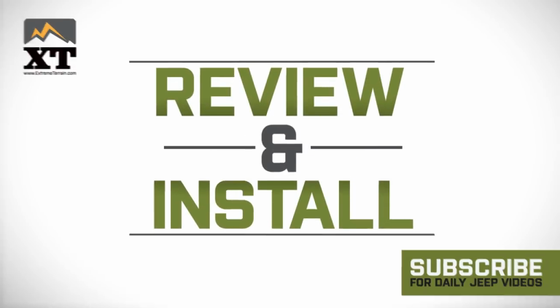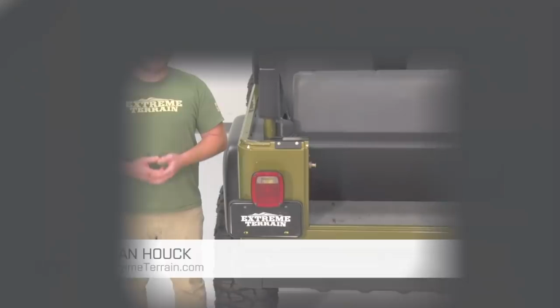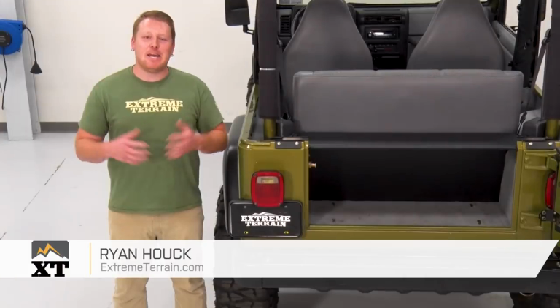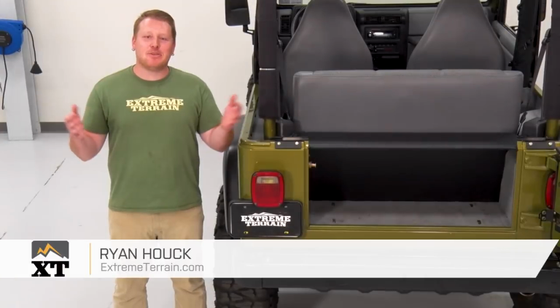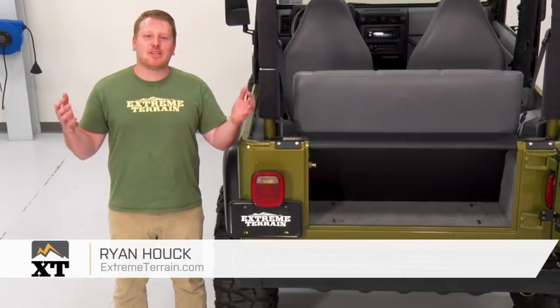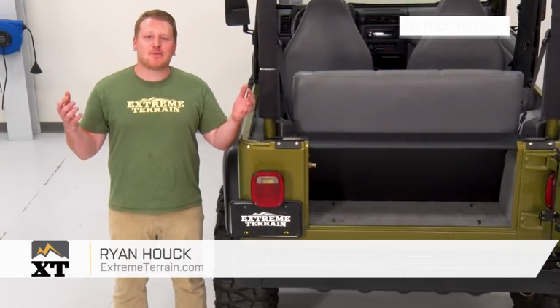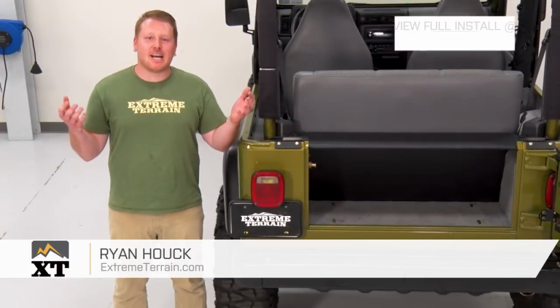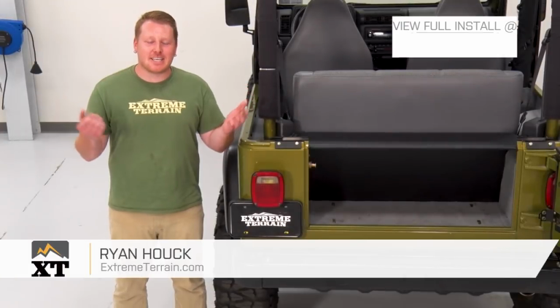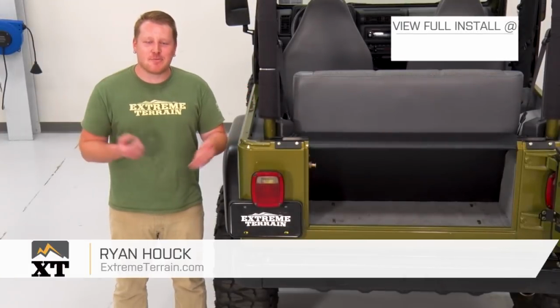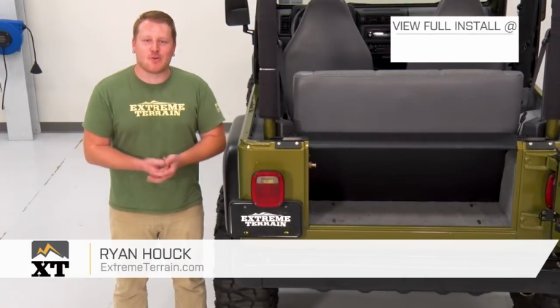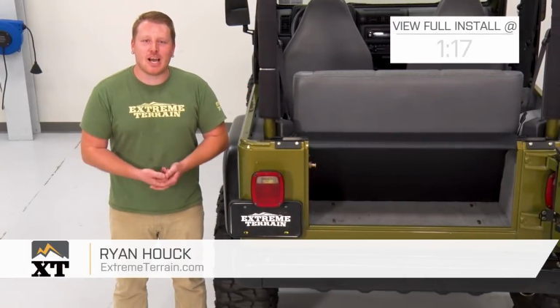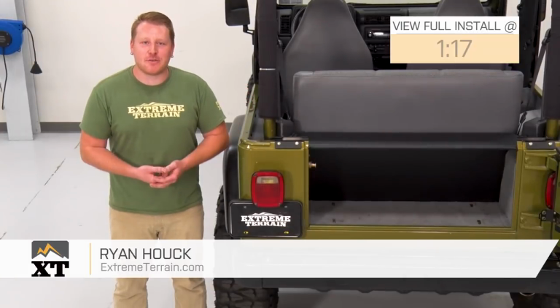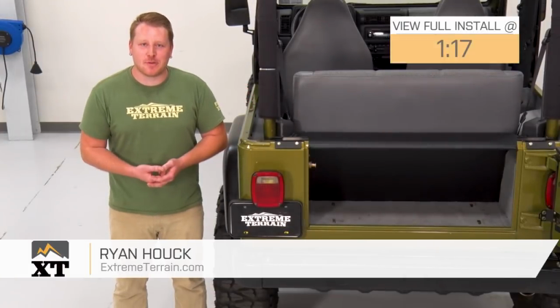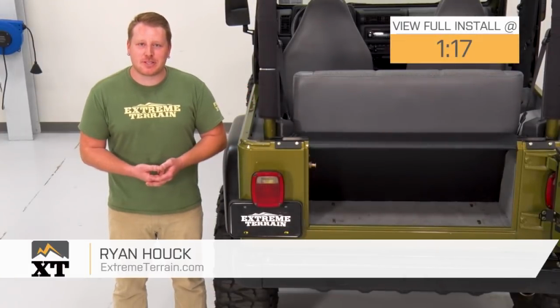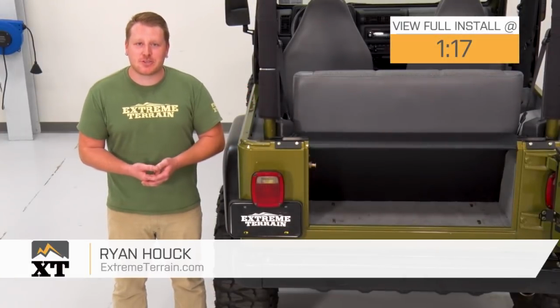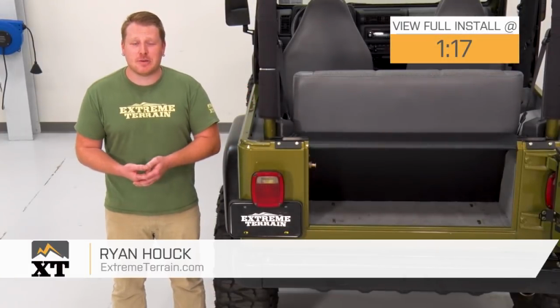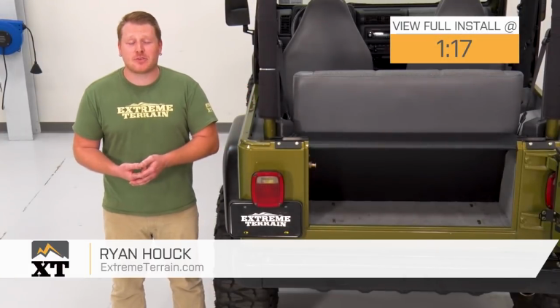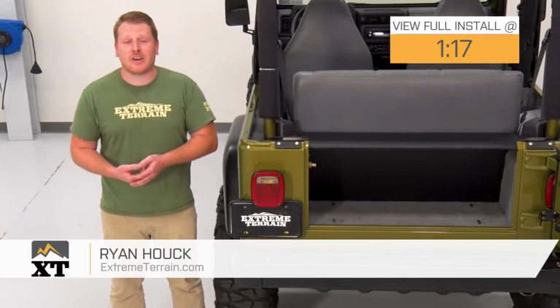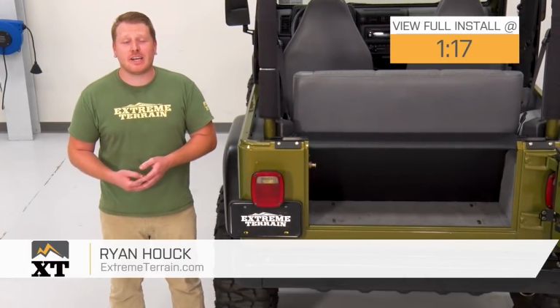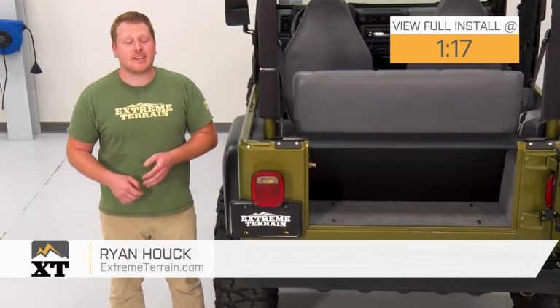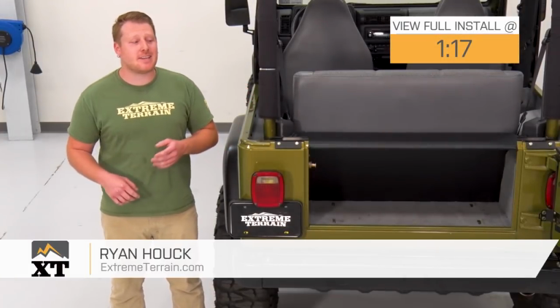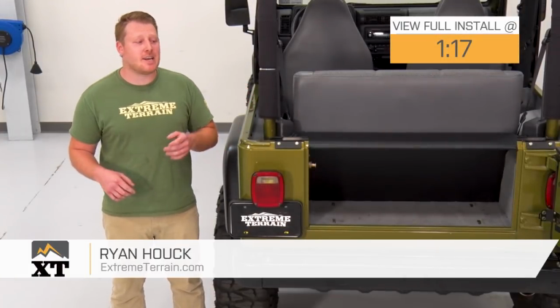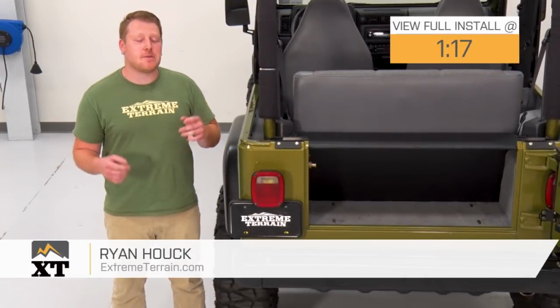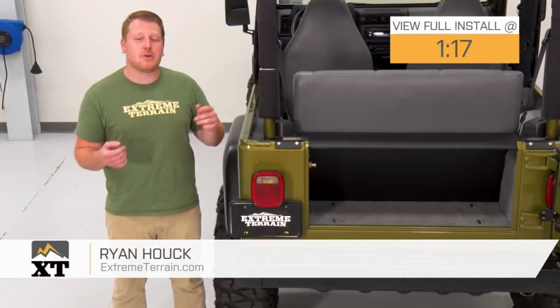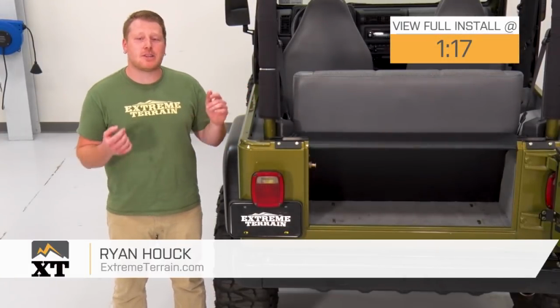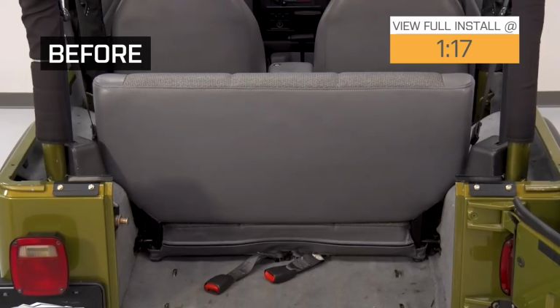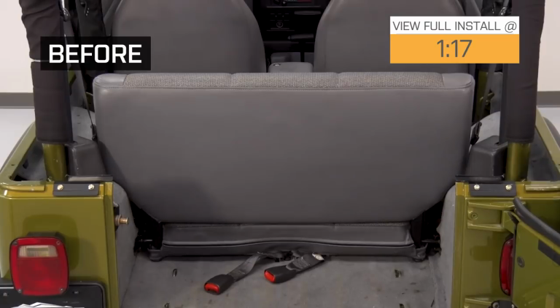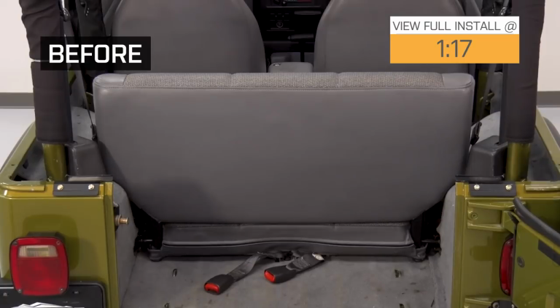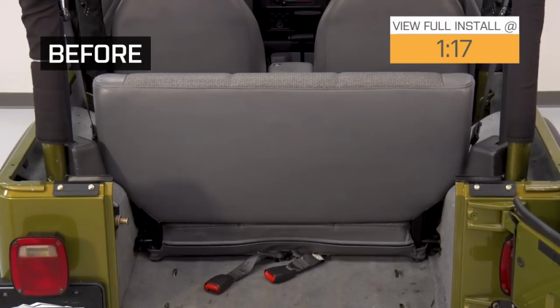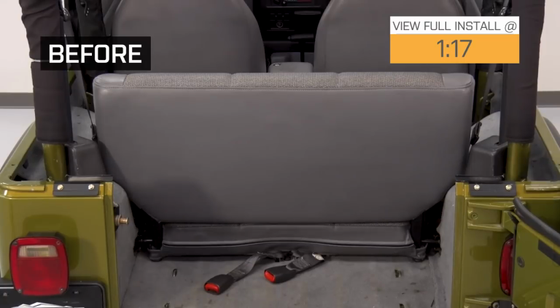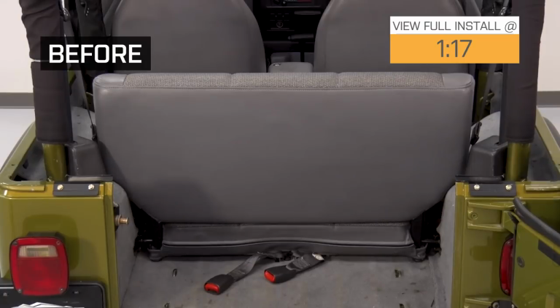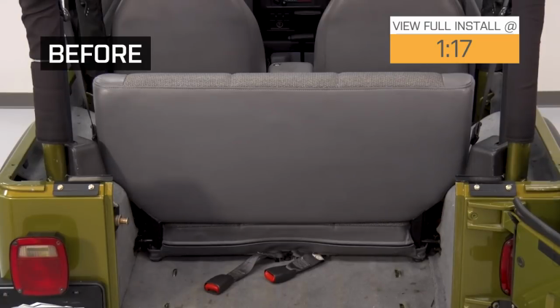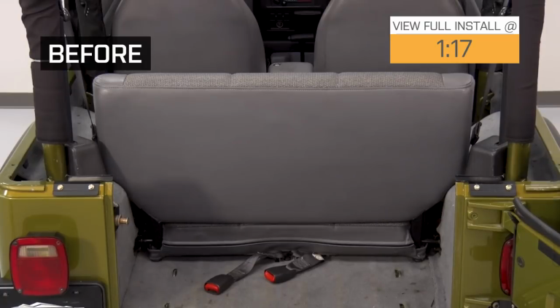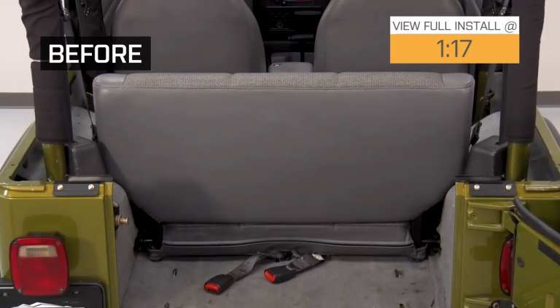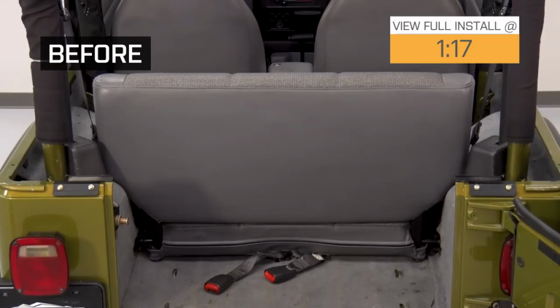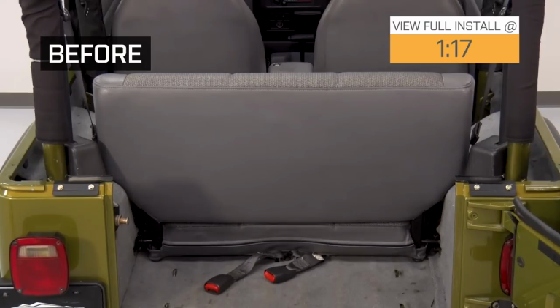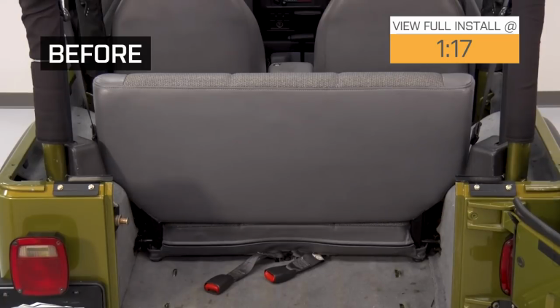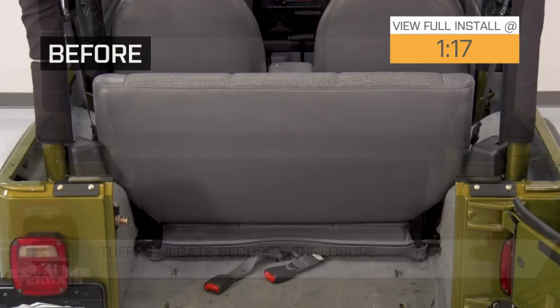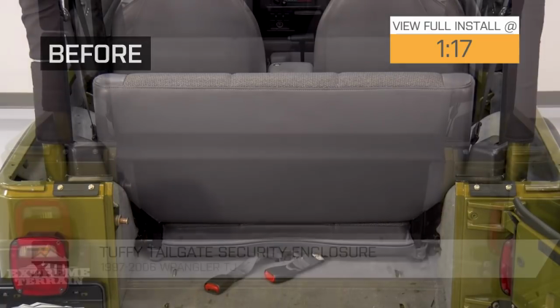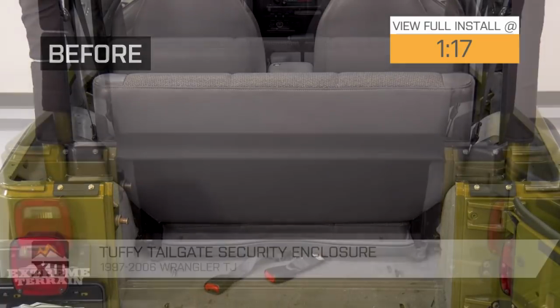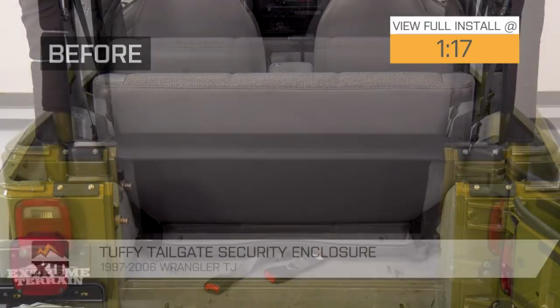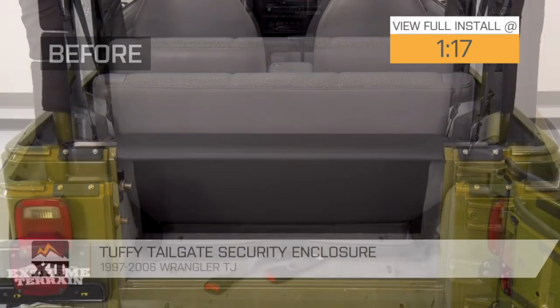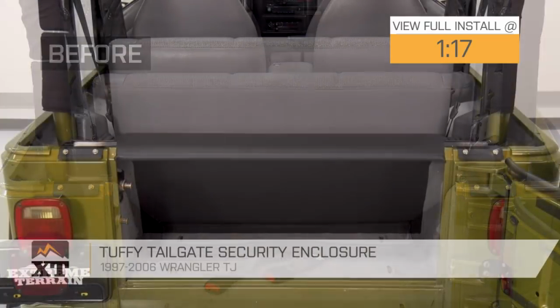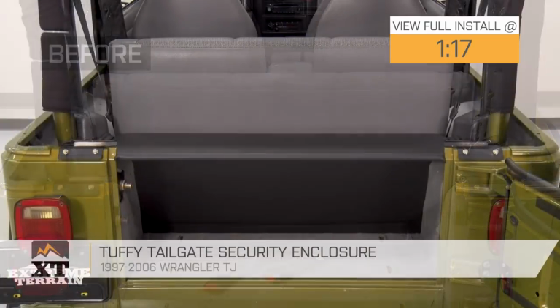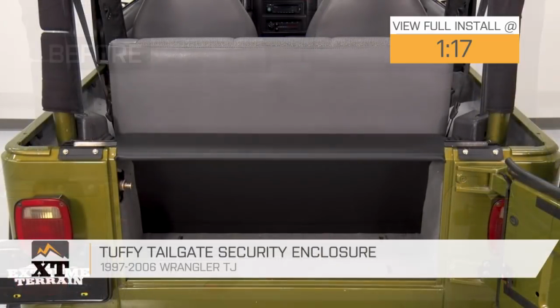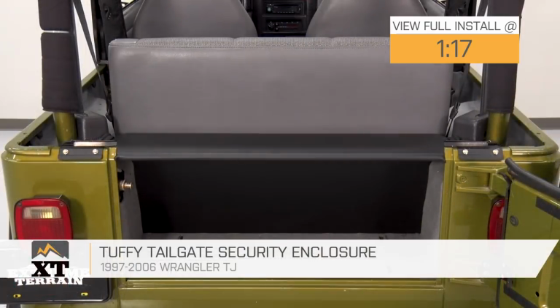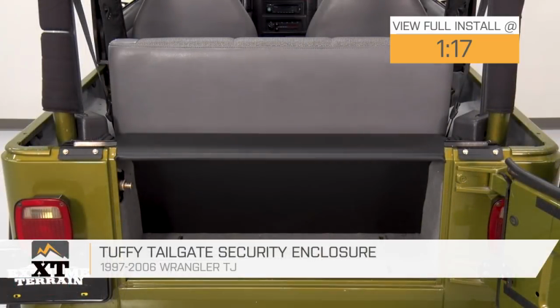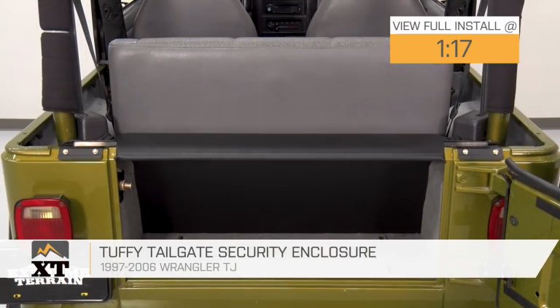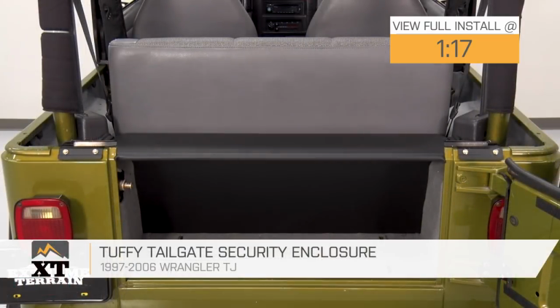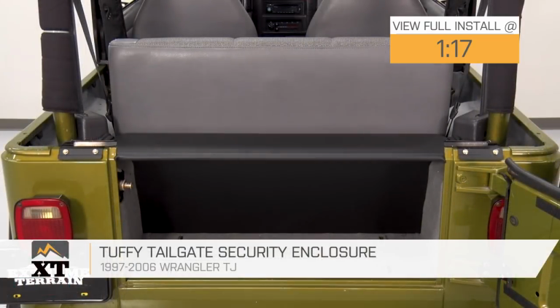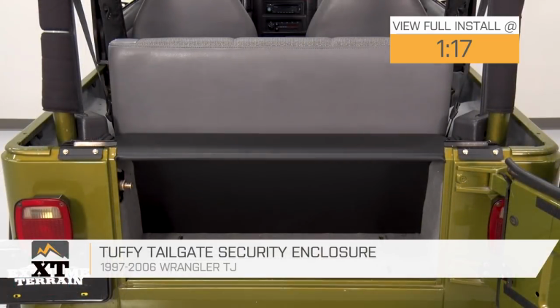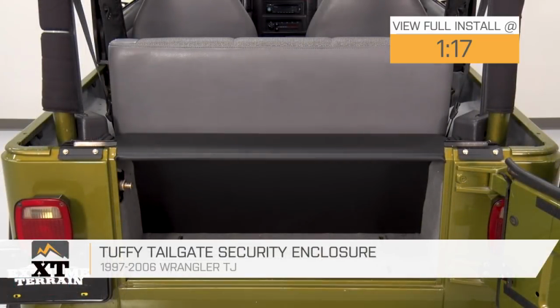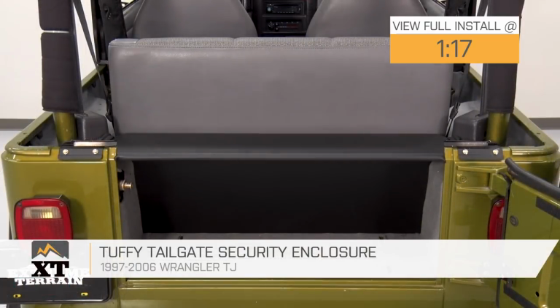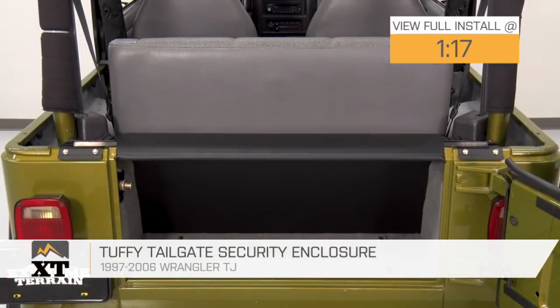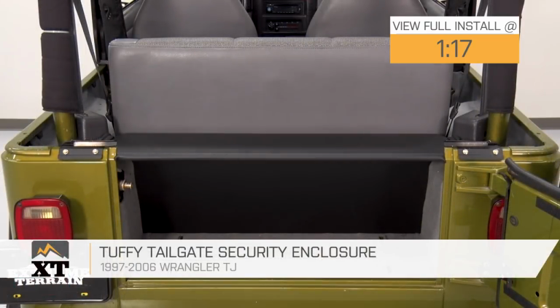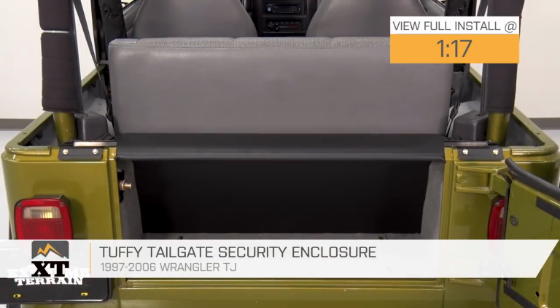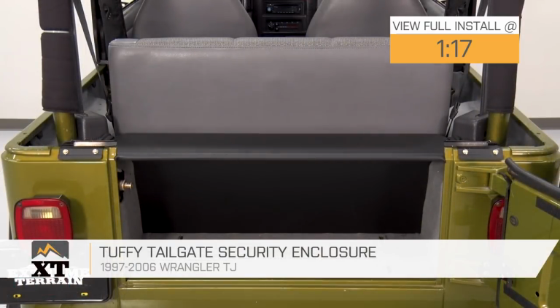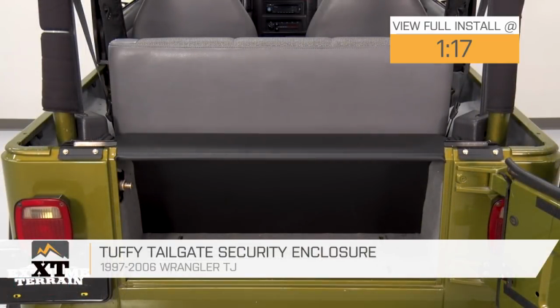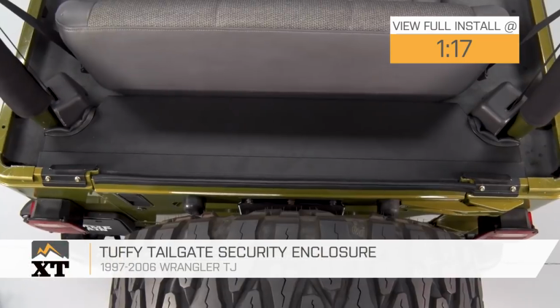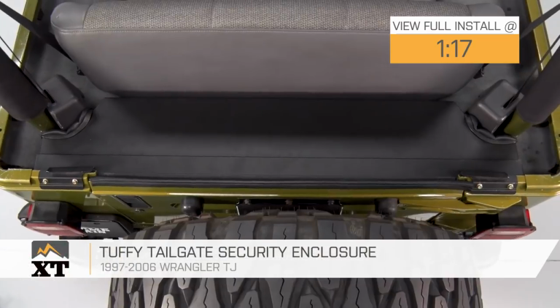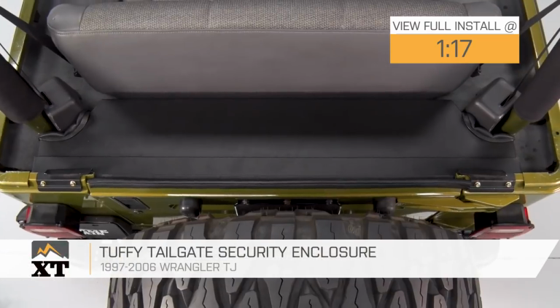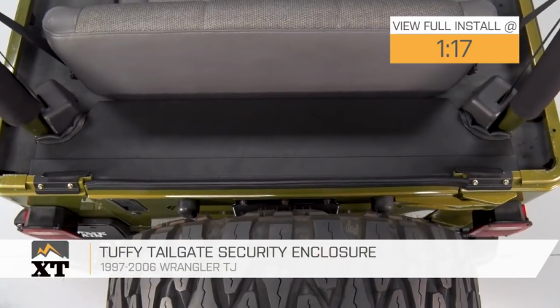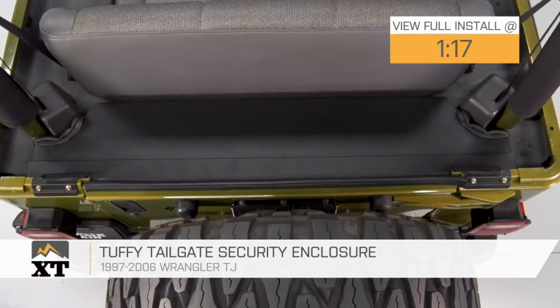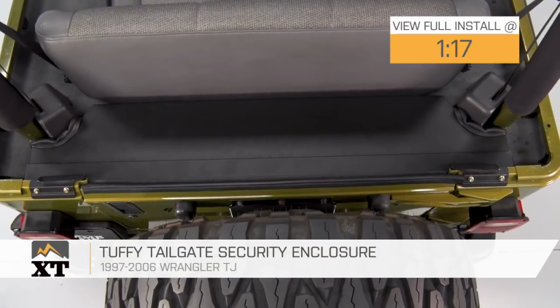Hey, what's up, guys? I'm Ryan from ExtremeTerrain, and today I'm here with the Tuffy Tailgate Security Enclosure fitting your 97-06 Wrangler TJ.